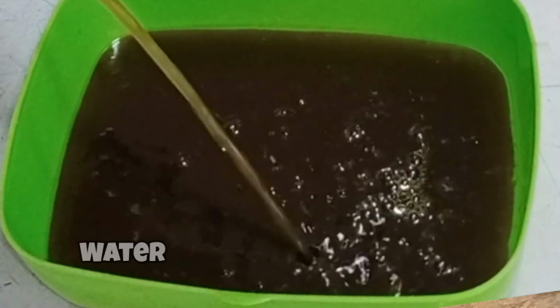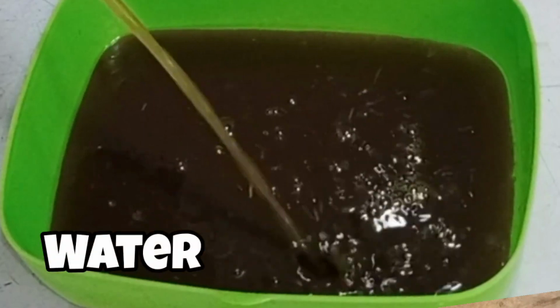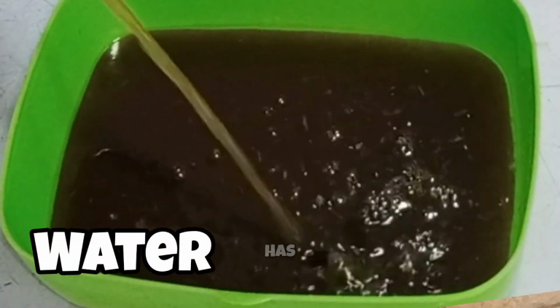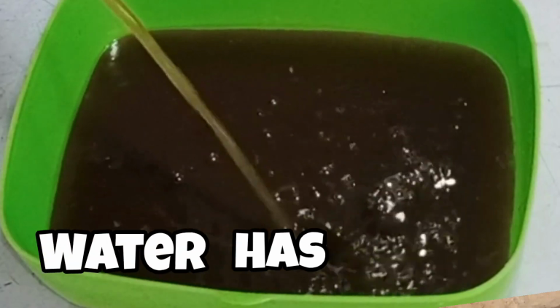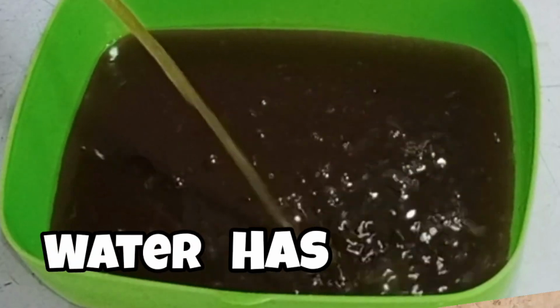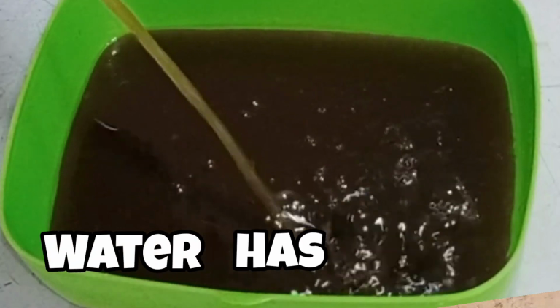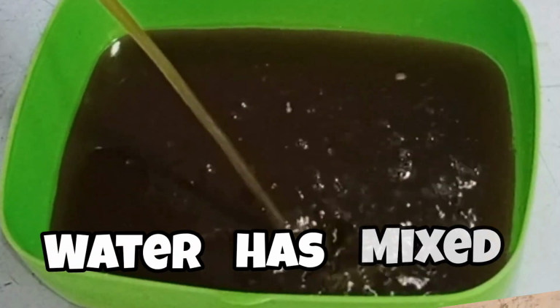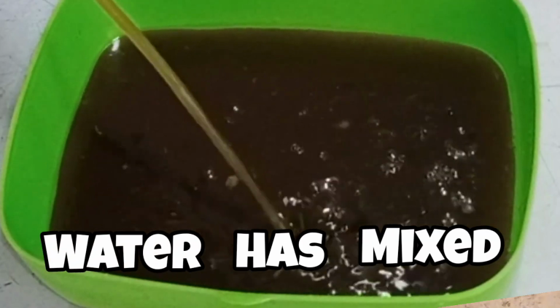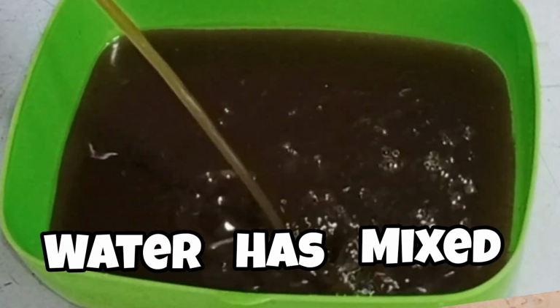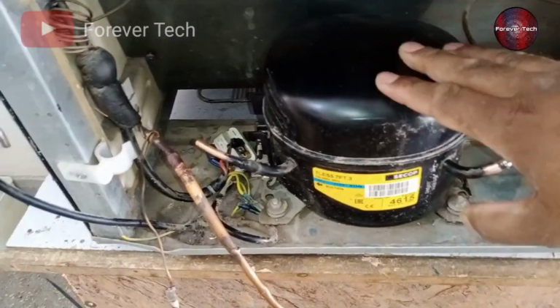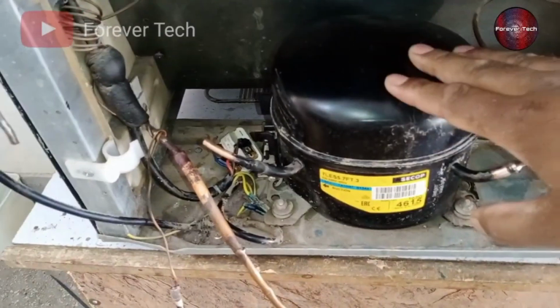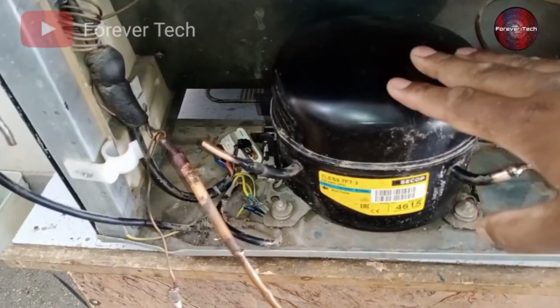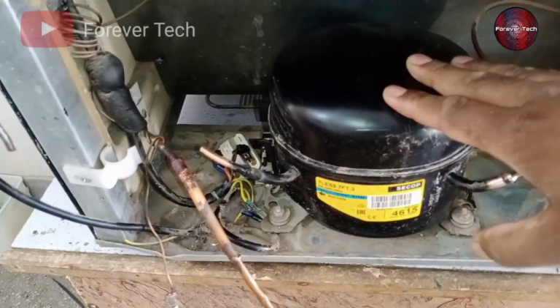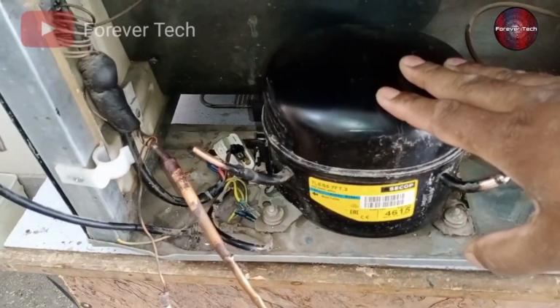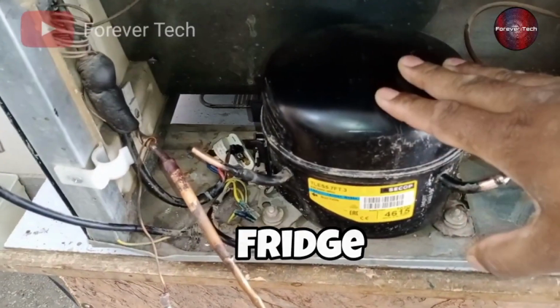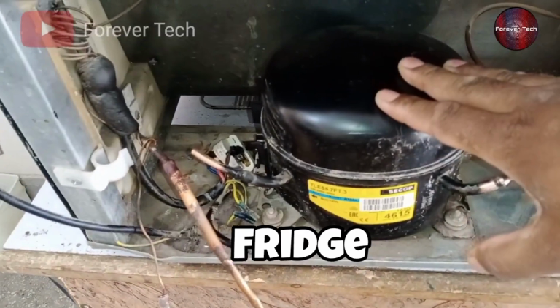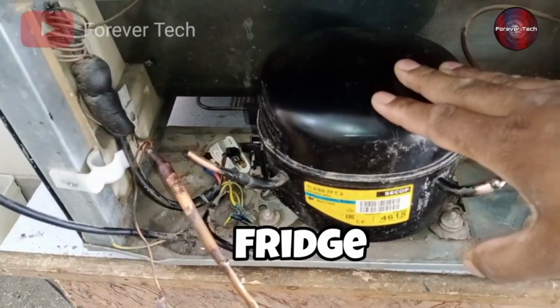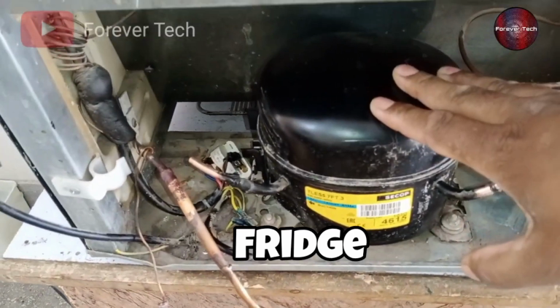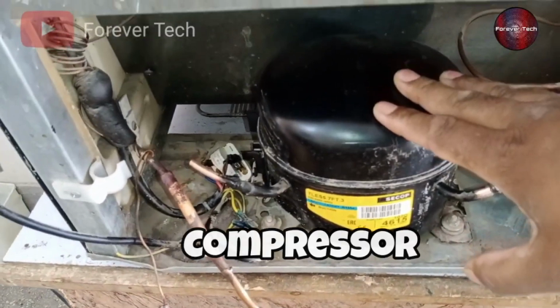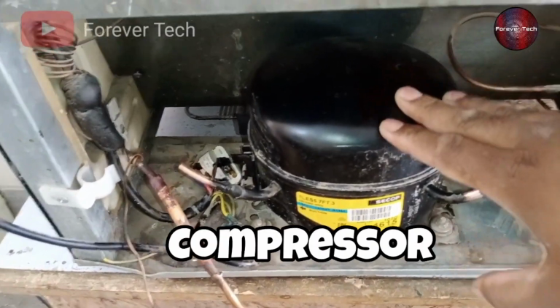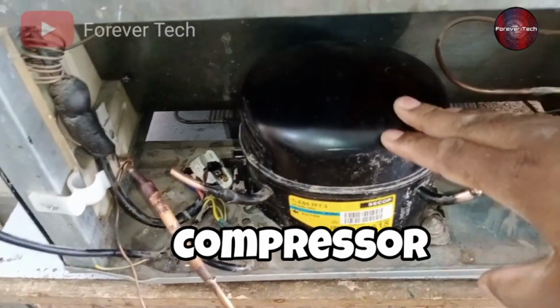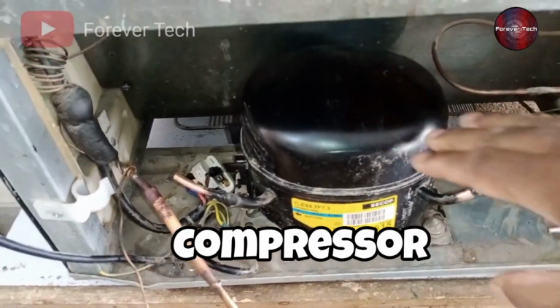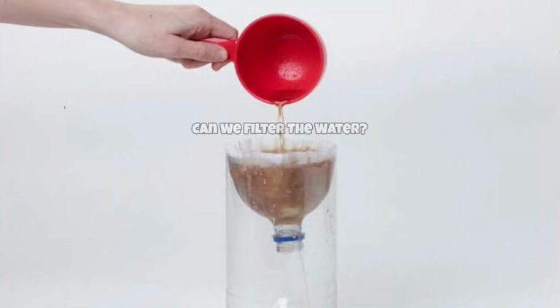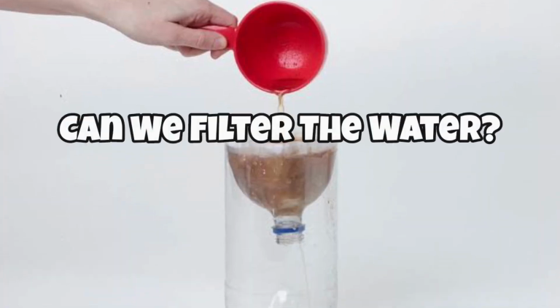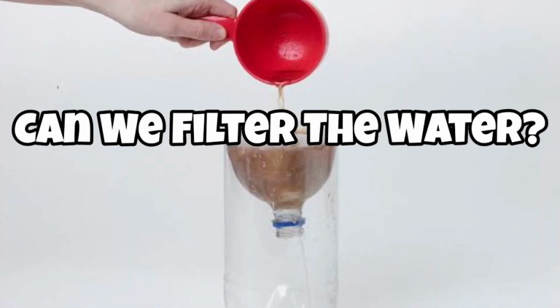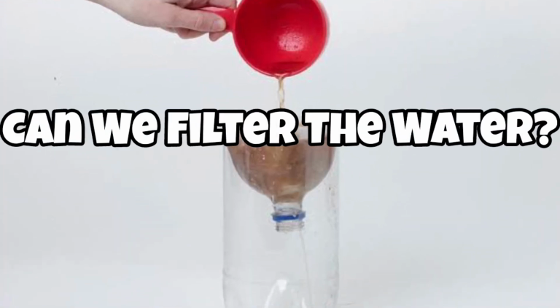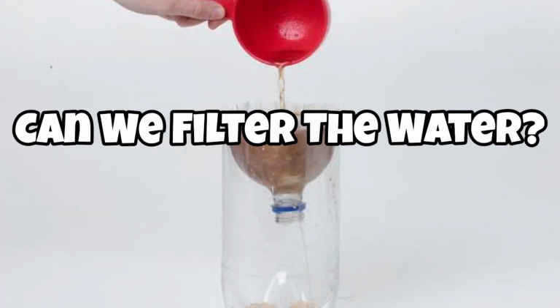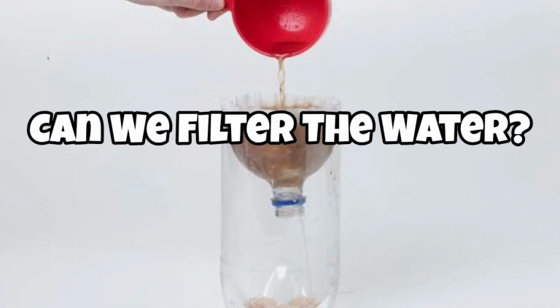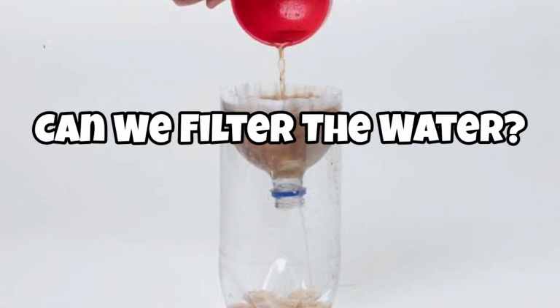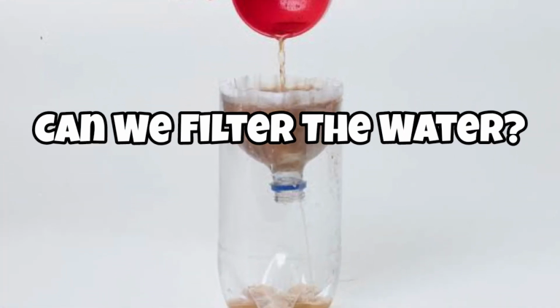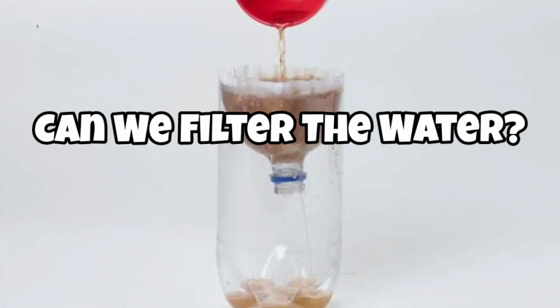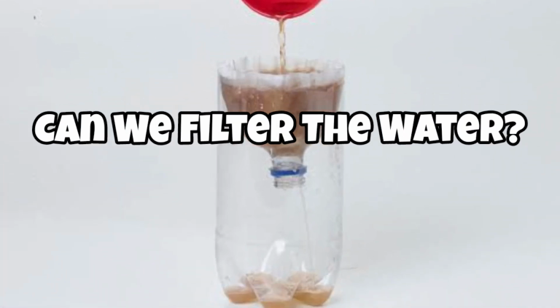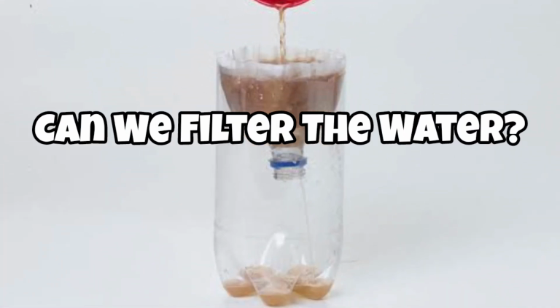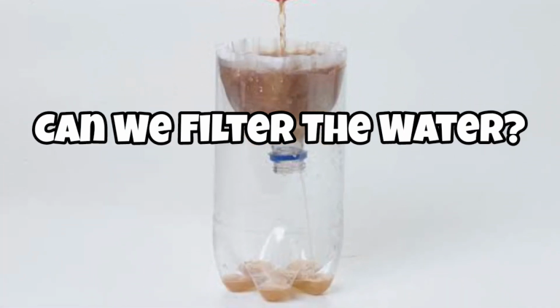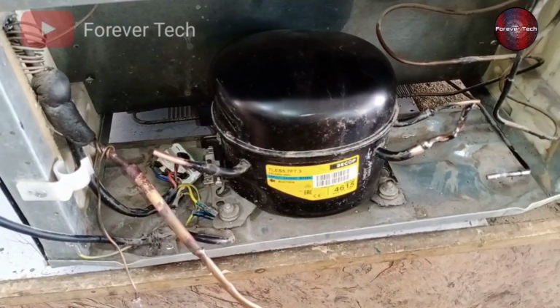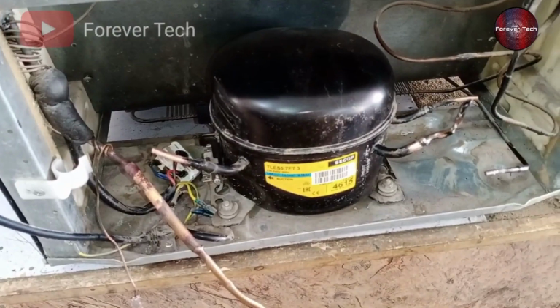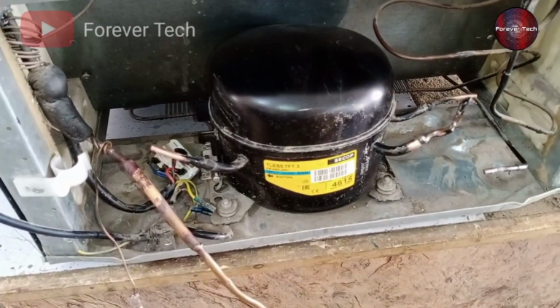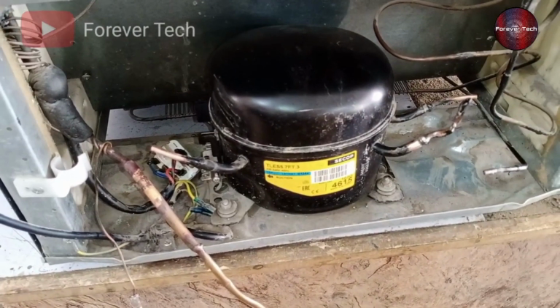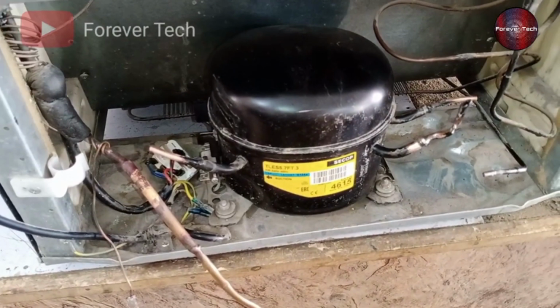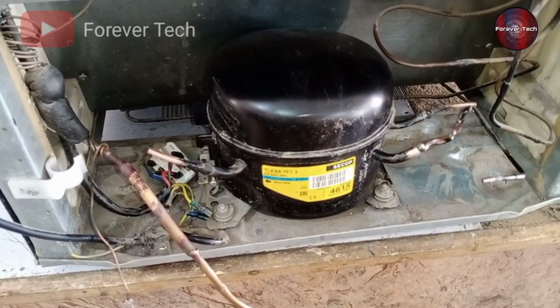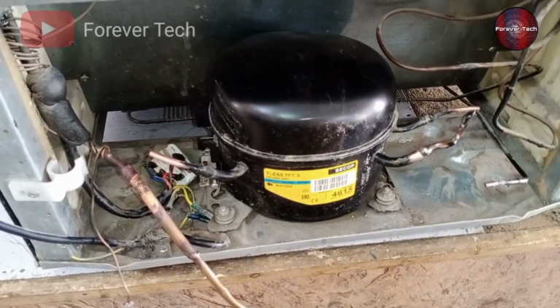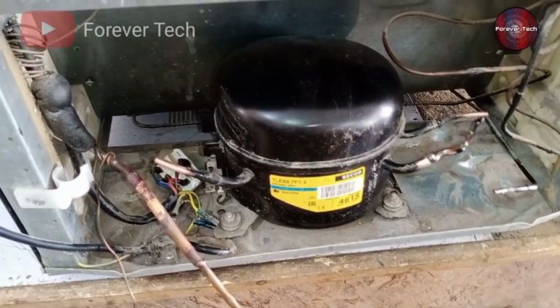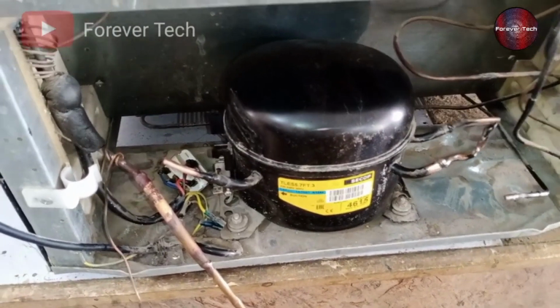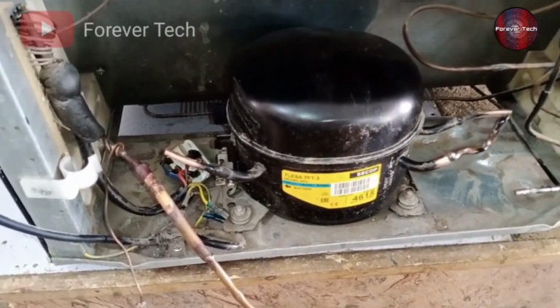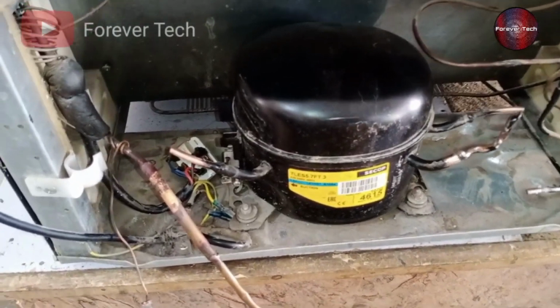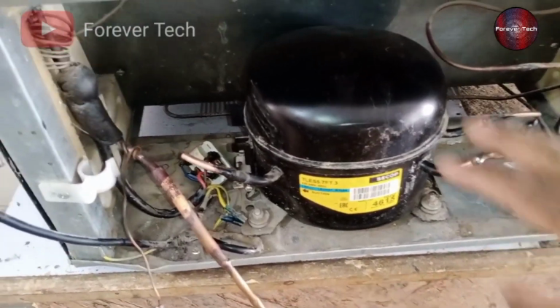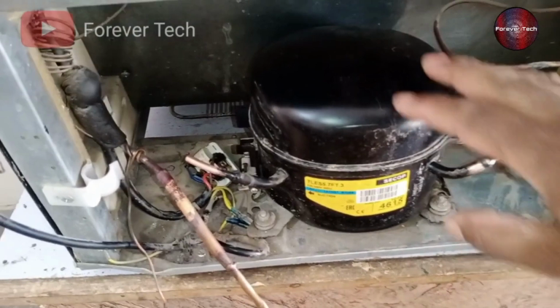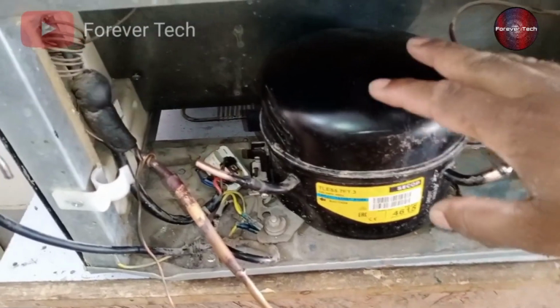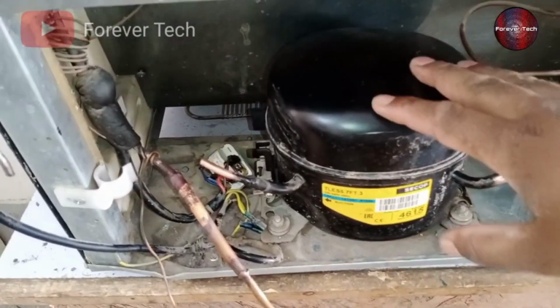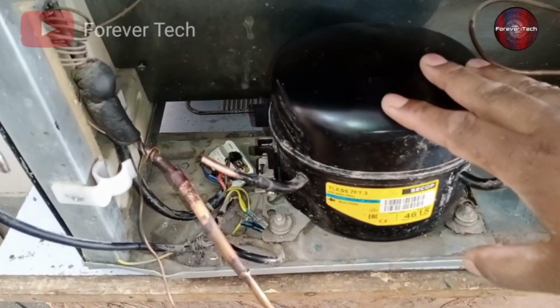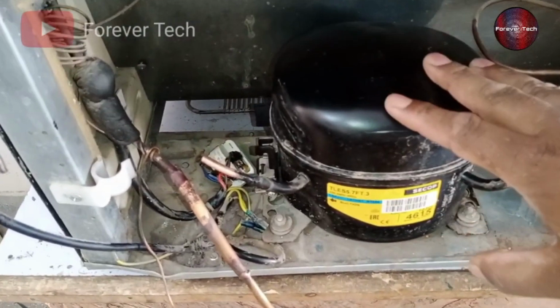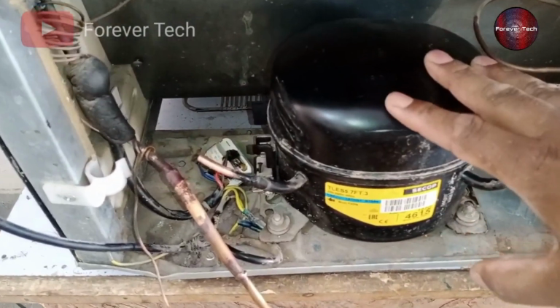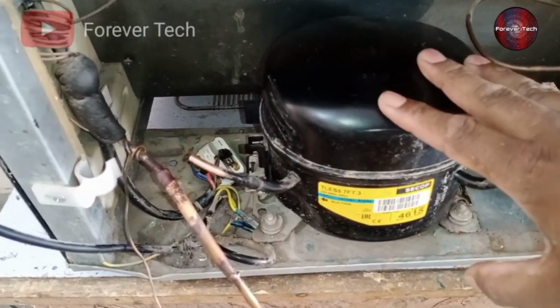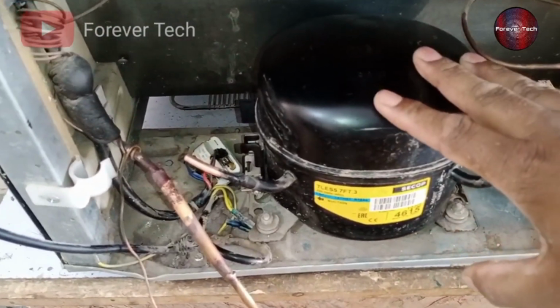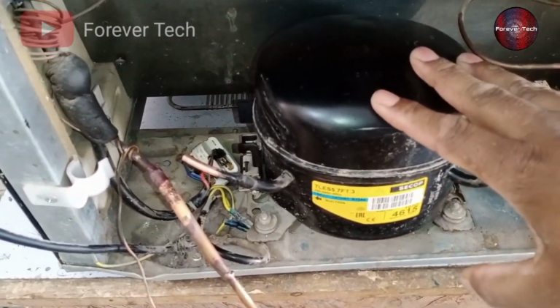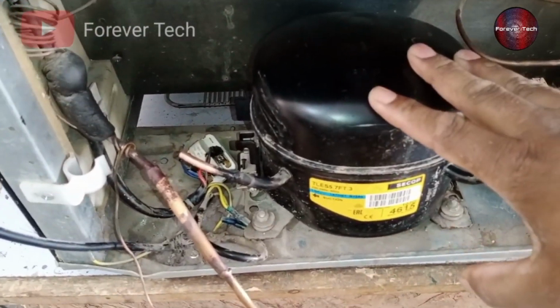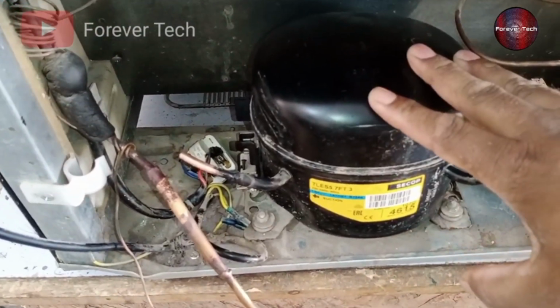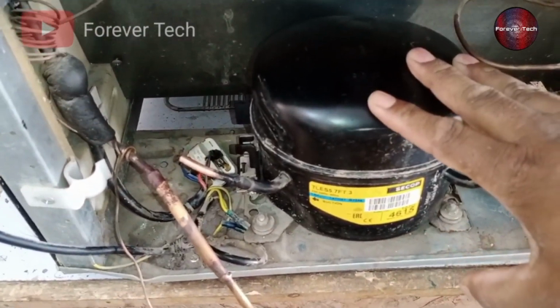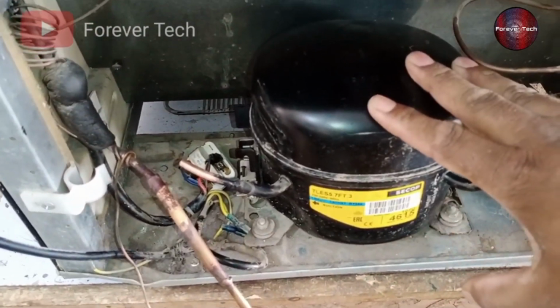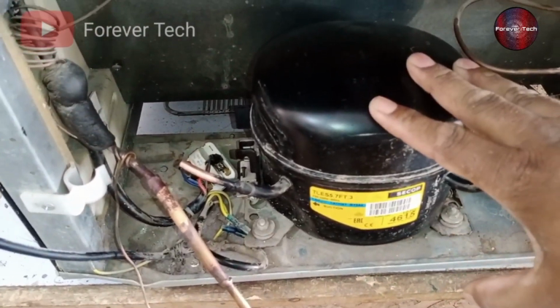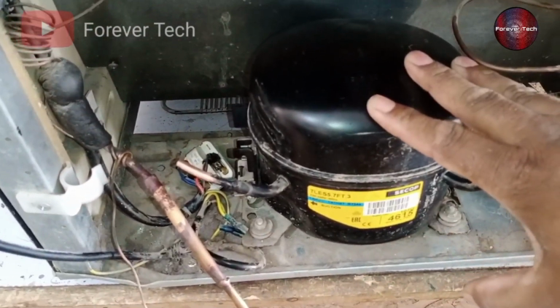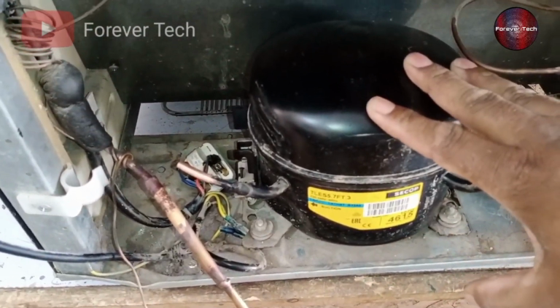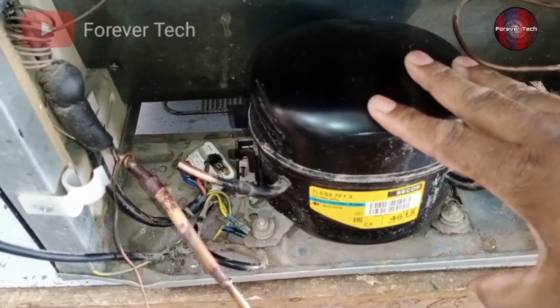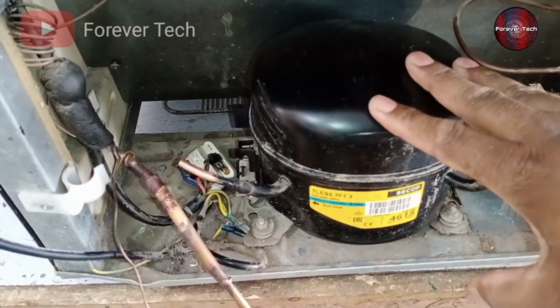The water has mixed inside this fridge compressor. Can we filter the water out from this fridge compressor? This is what we will see in this video.